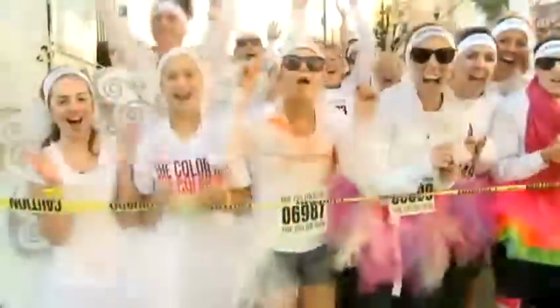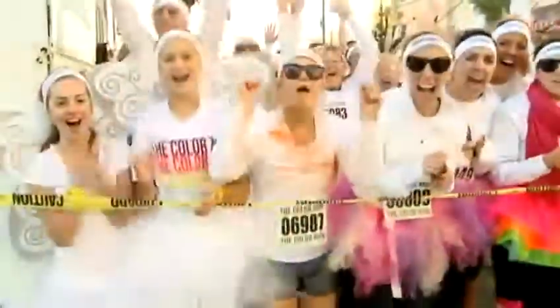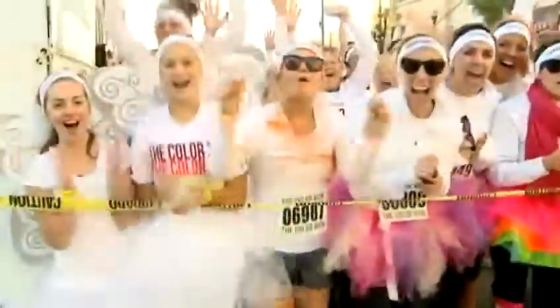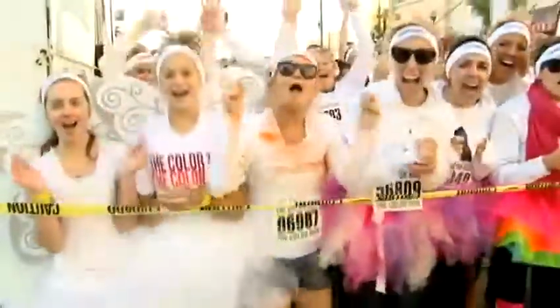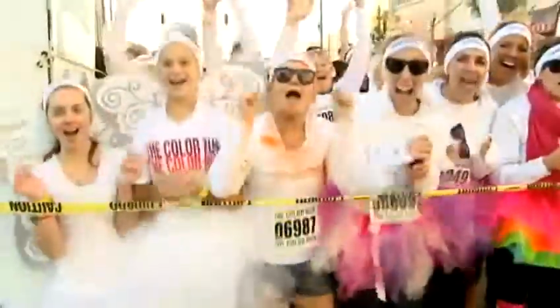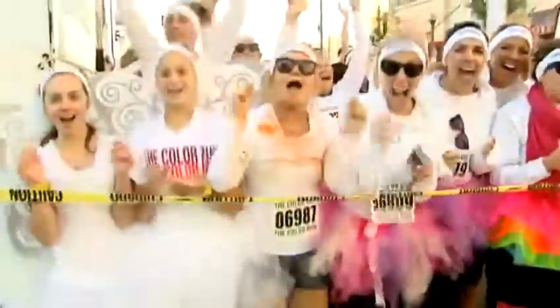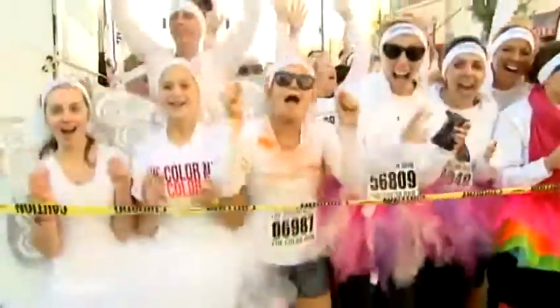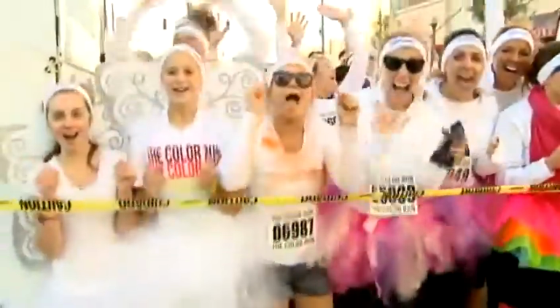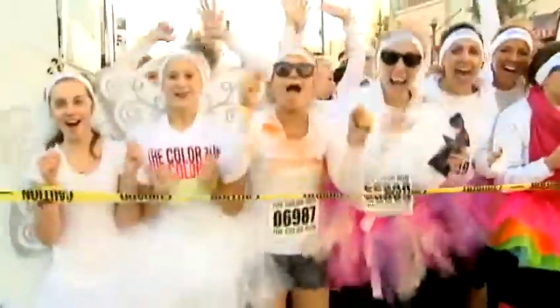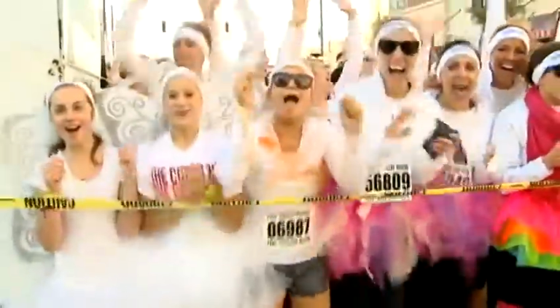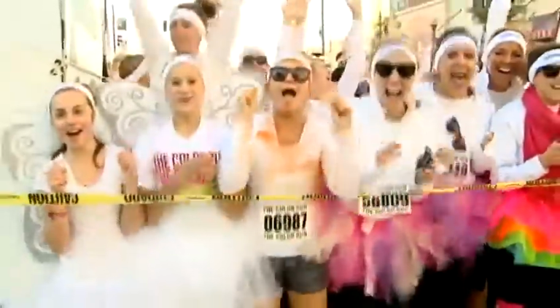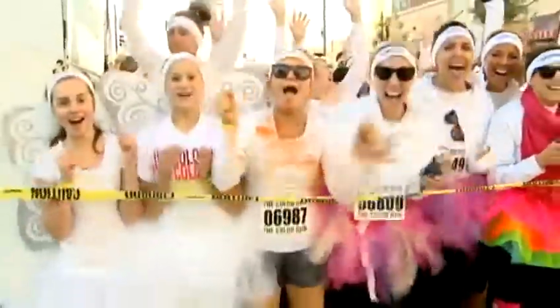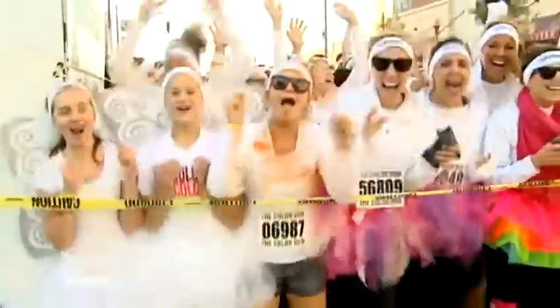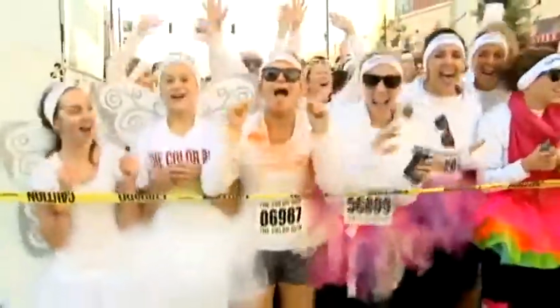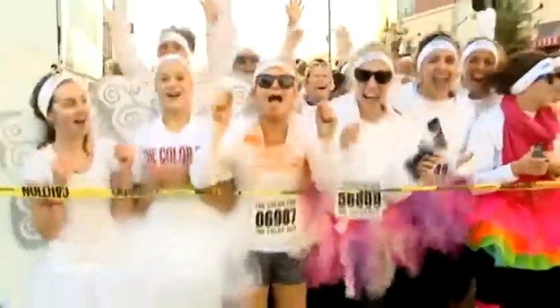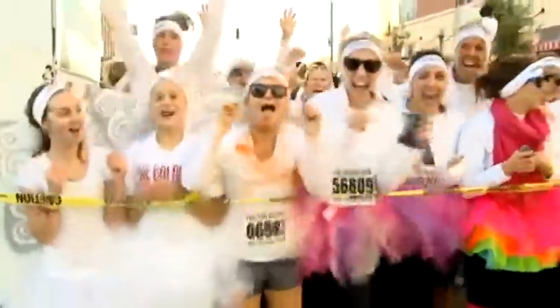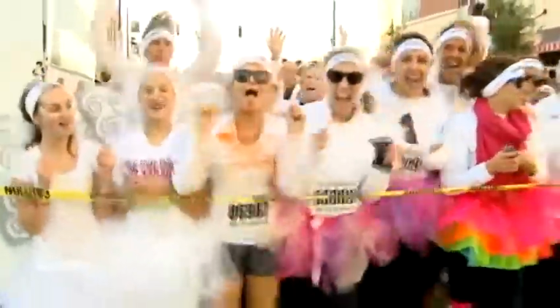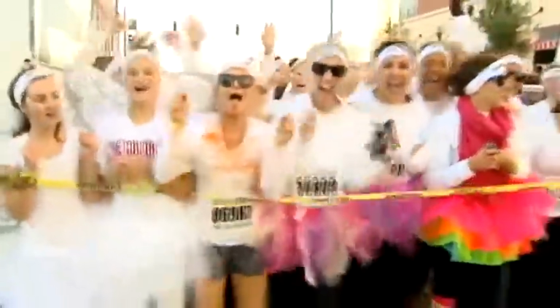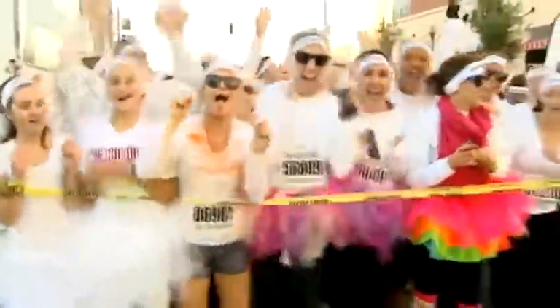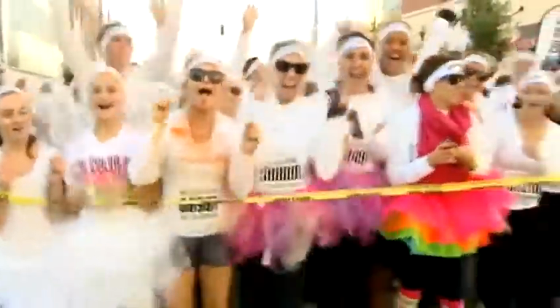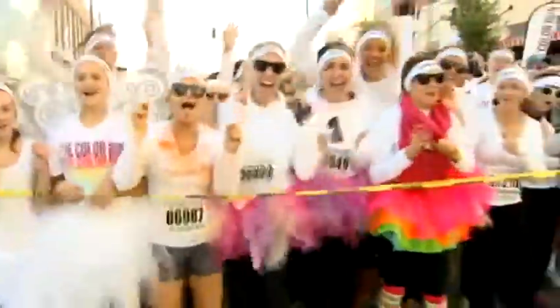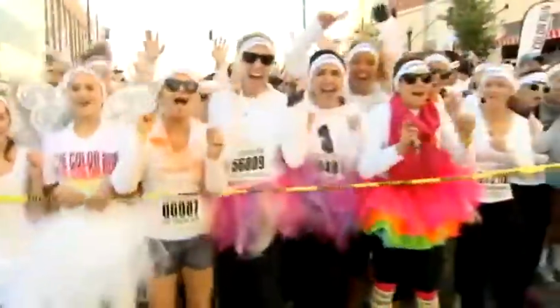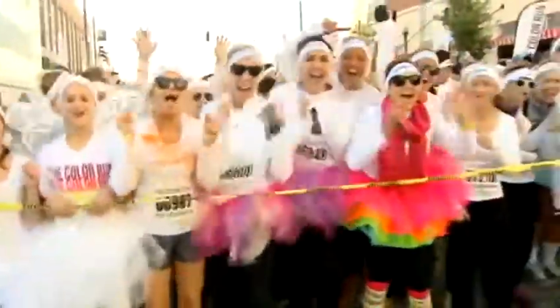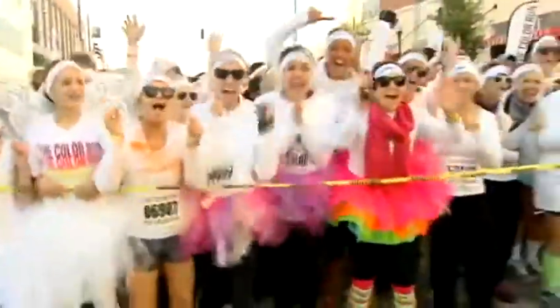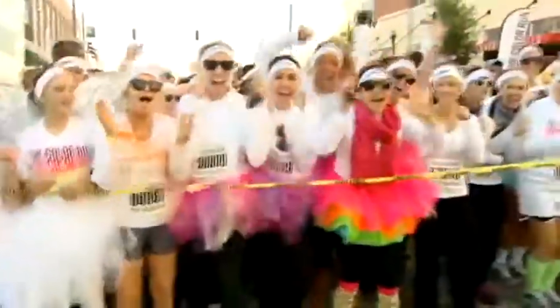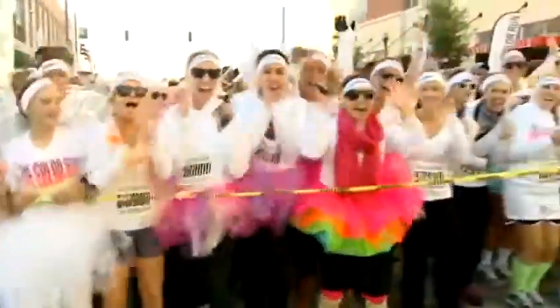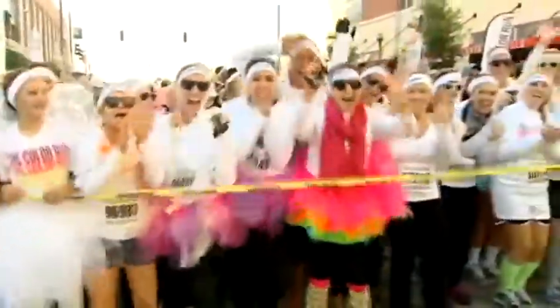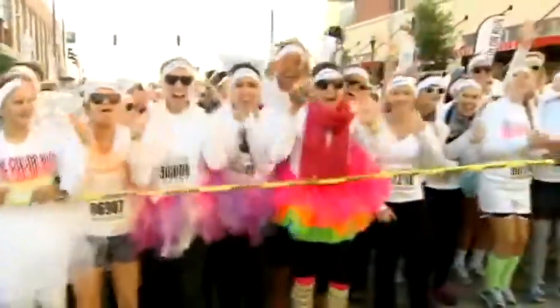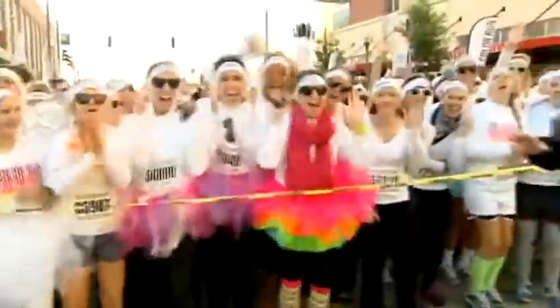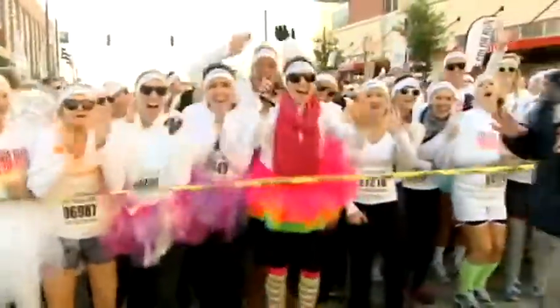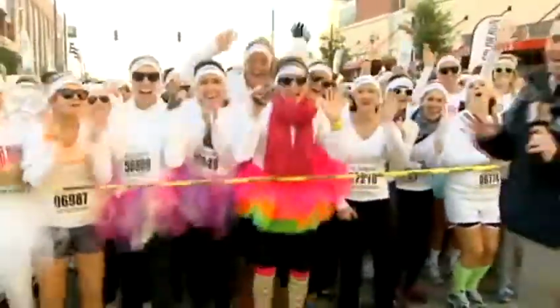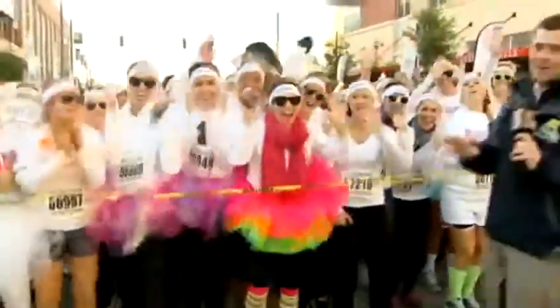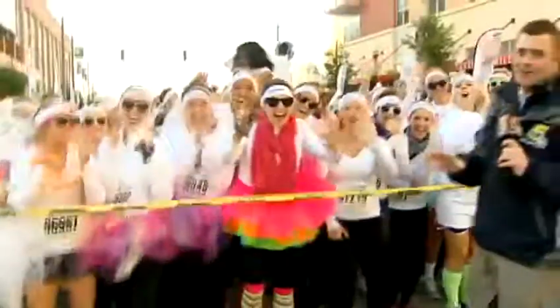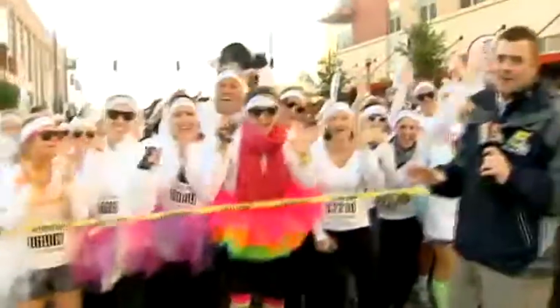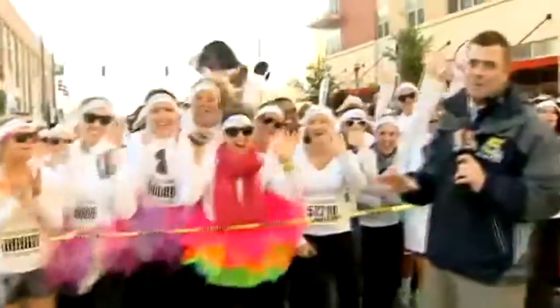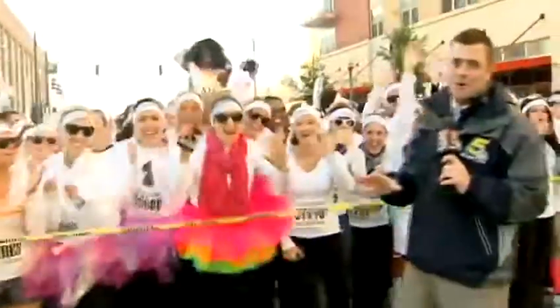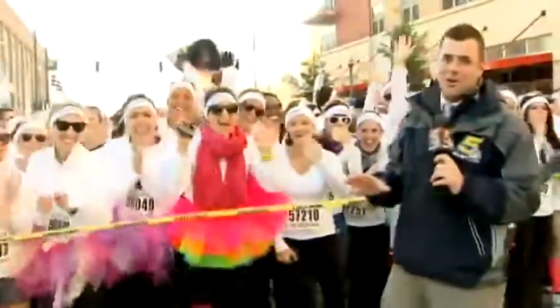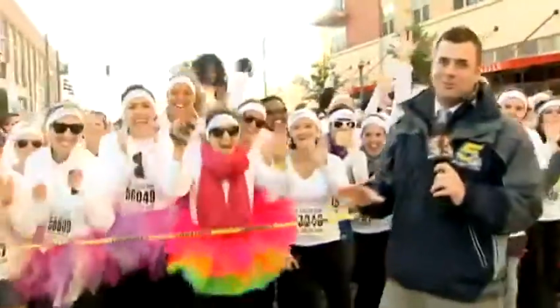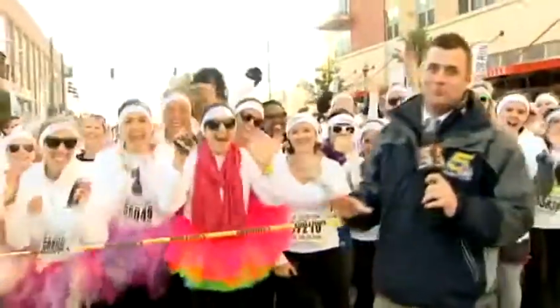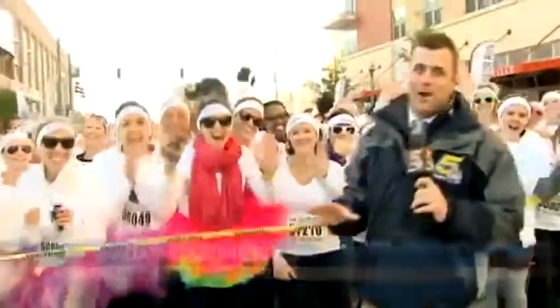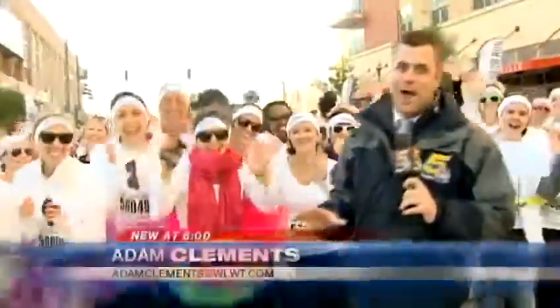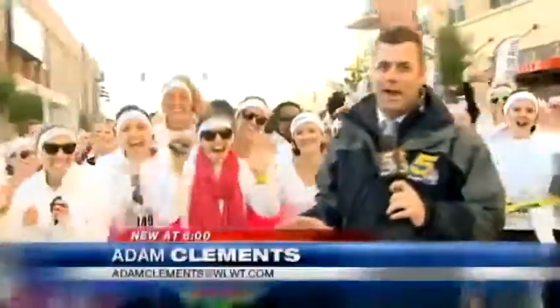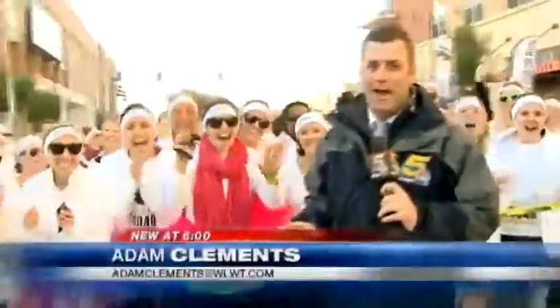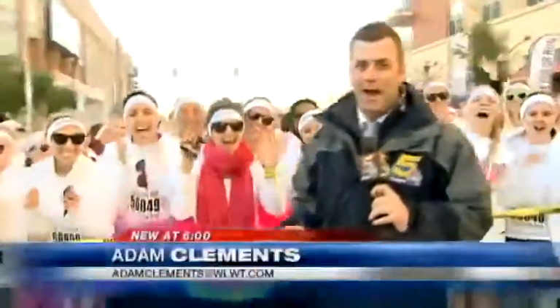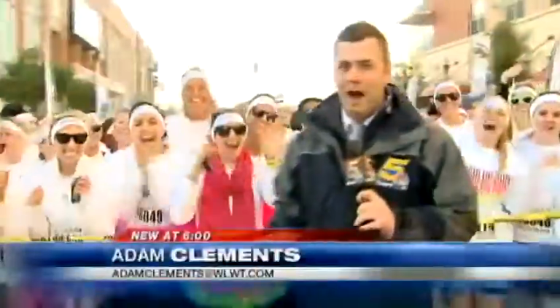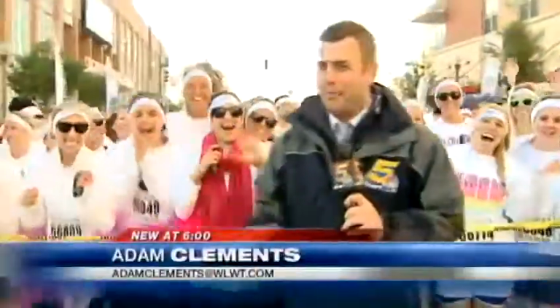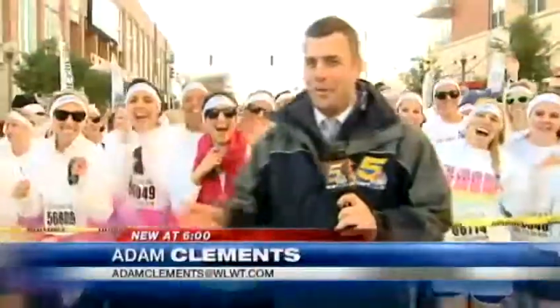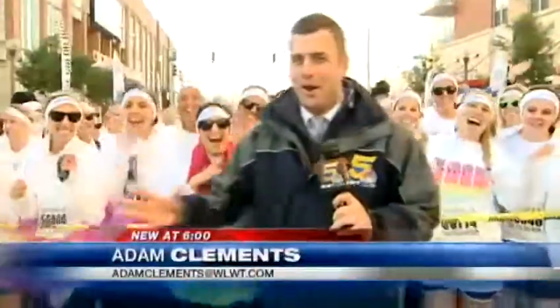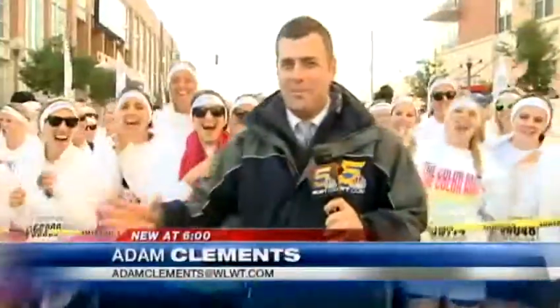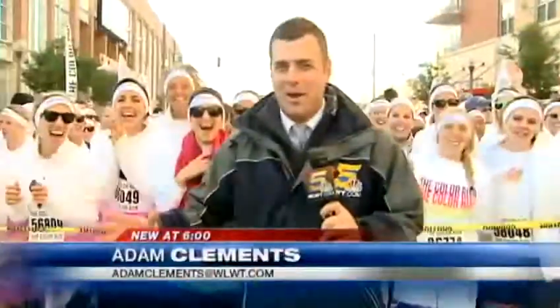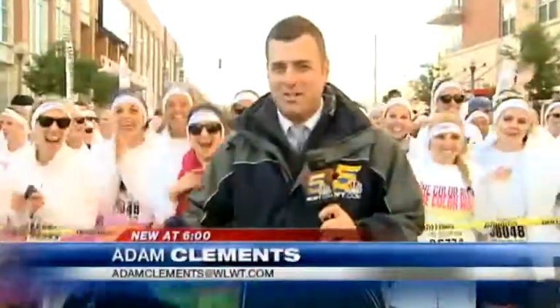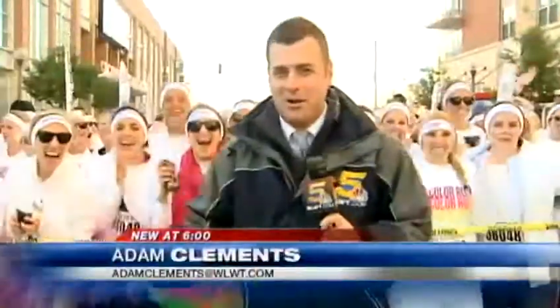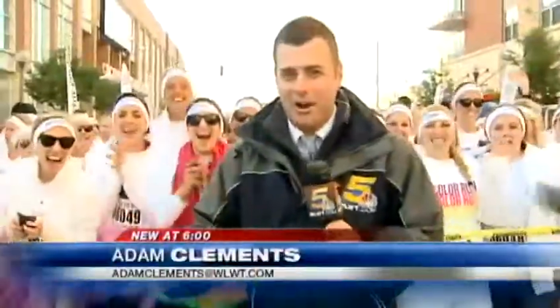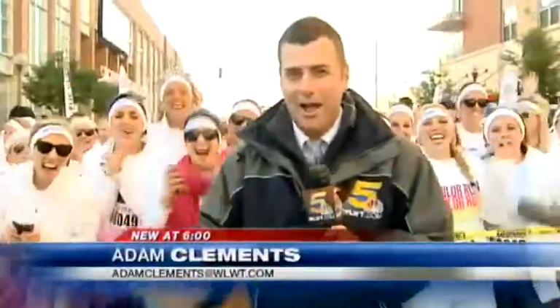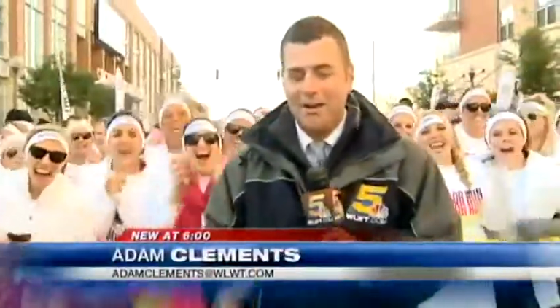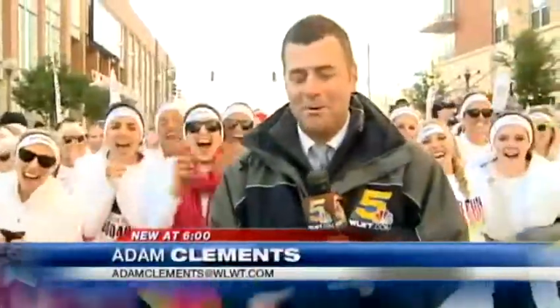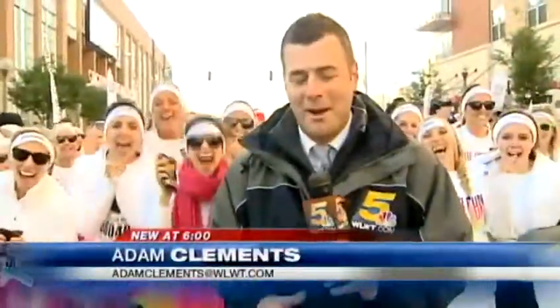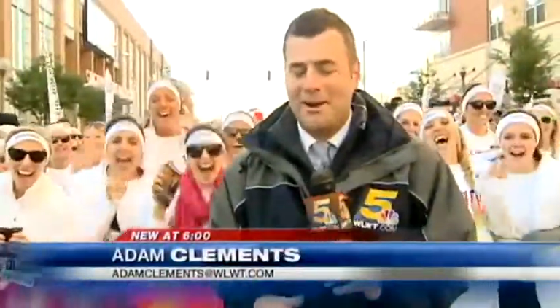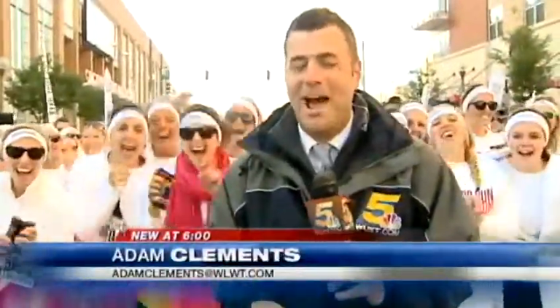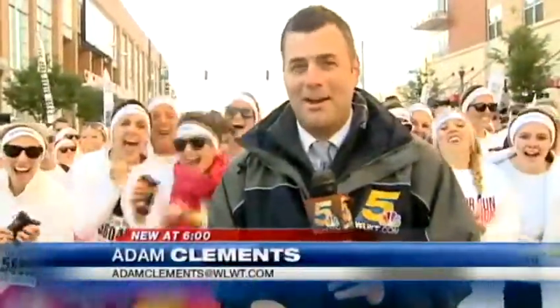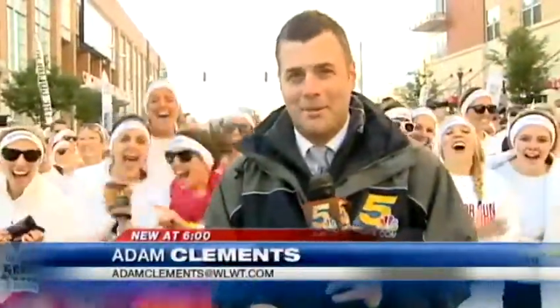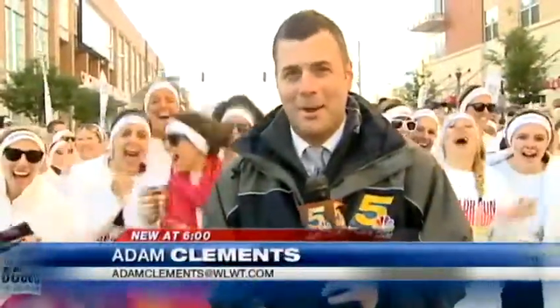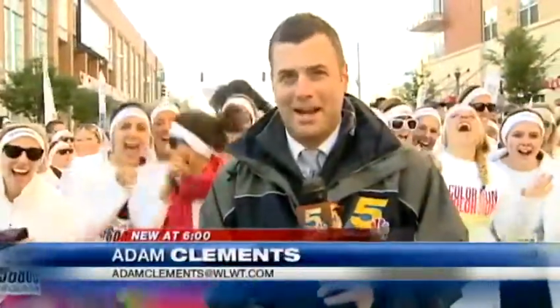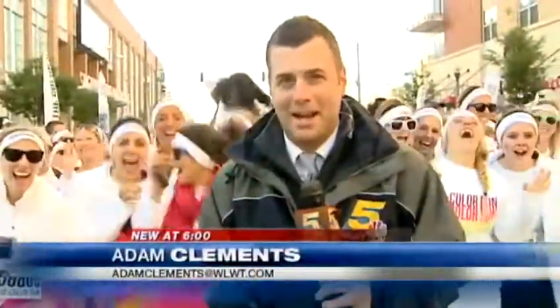In all, nearly 10,000 runners participated in Saturday morning's run. A pretty picture, no matter how you paint it.